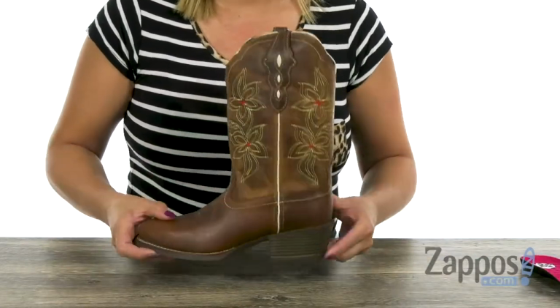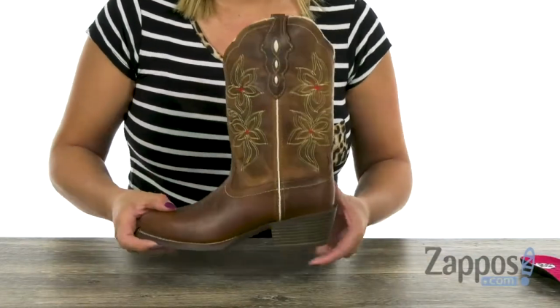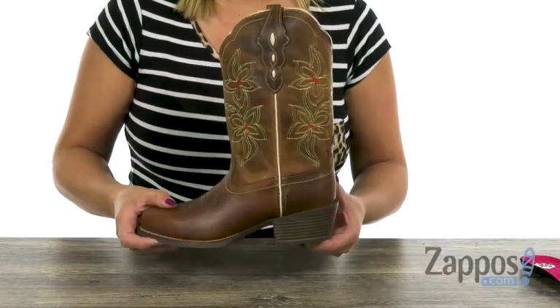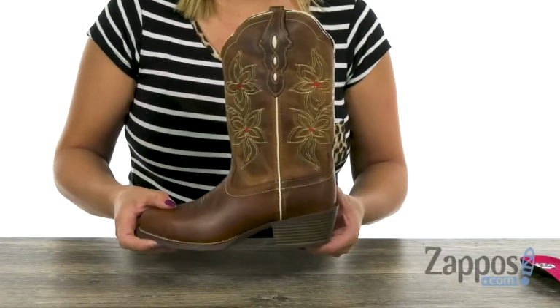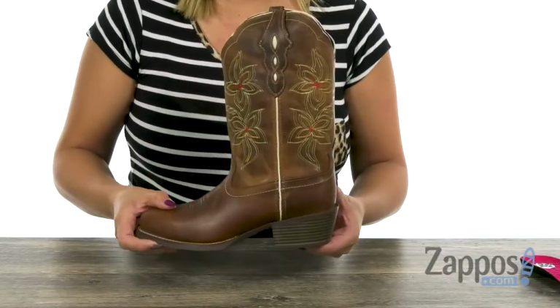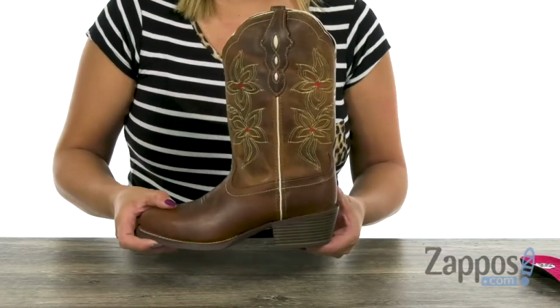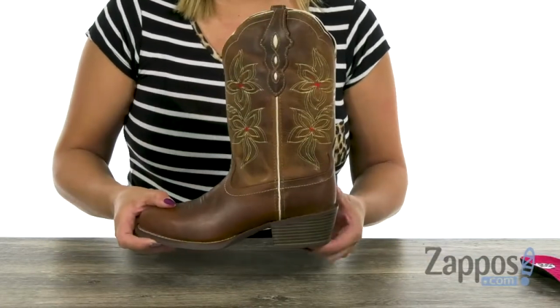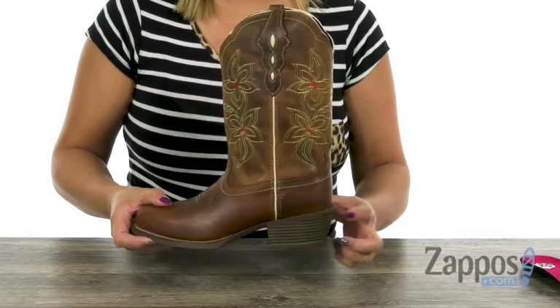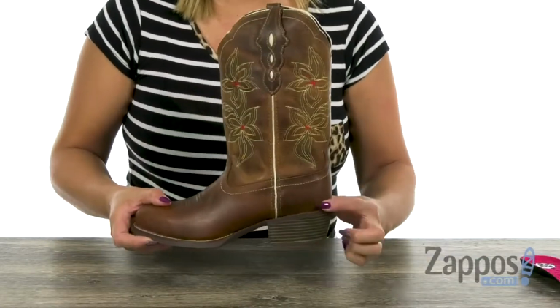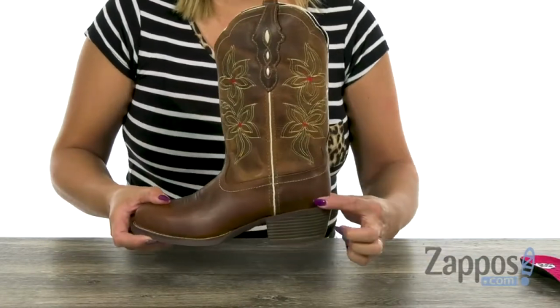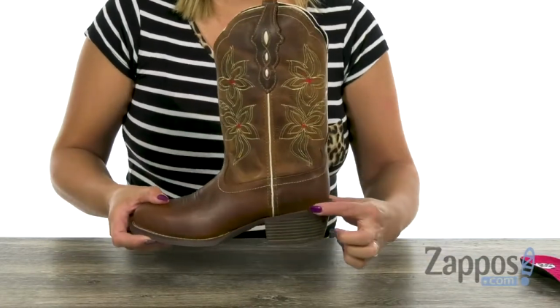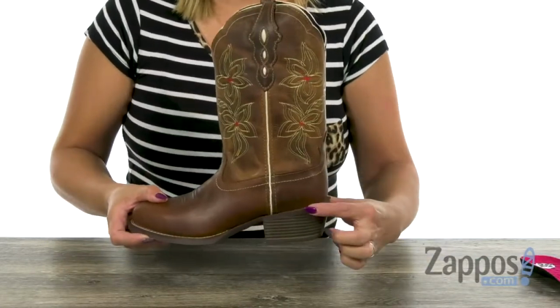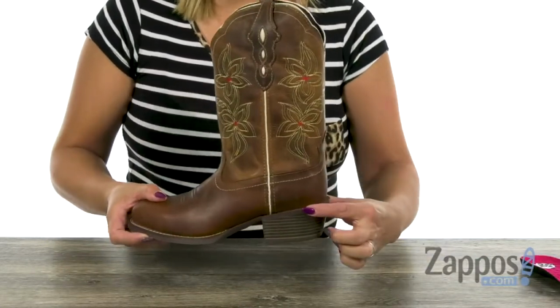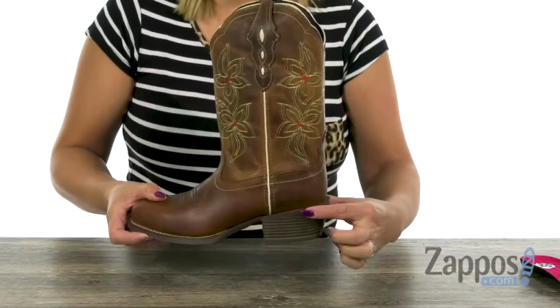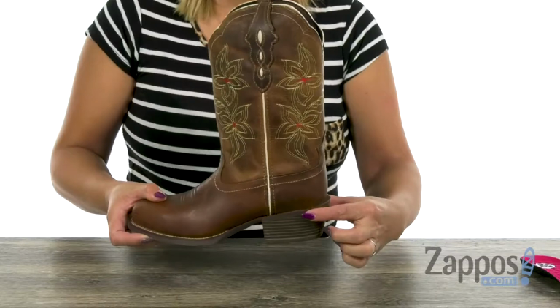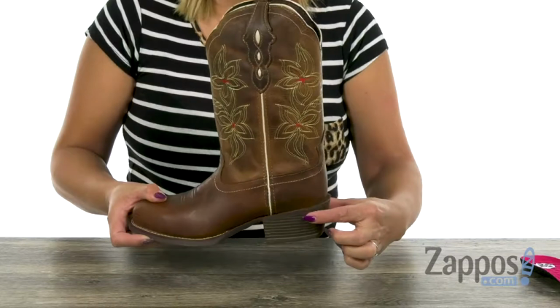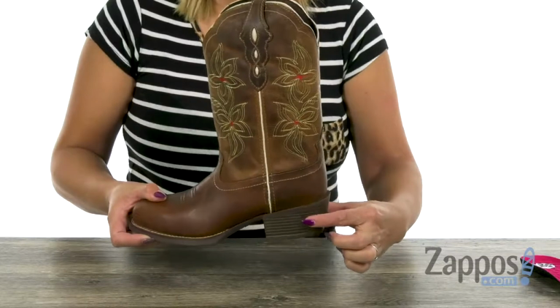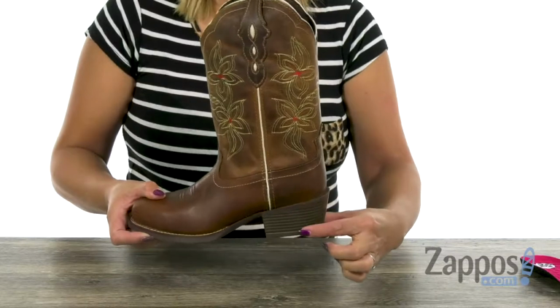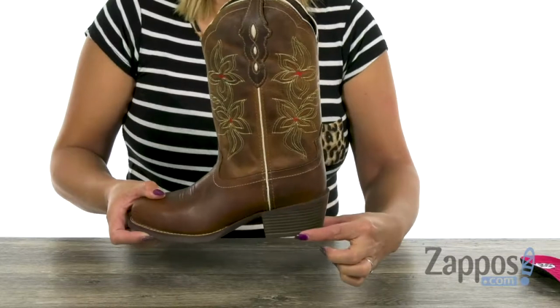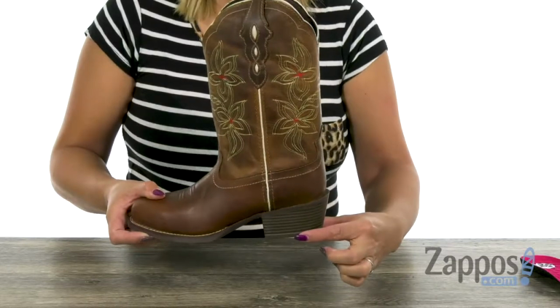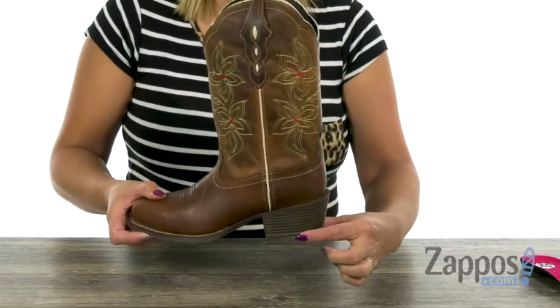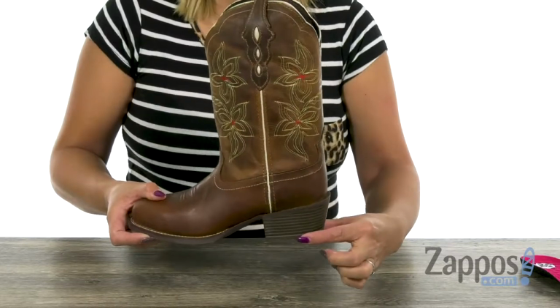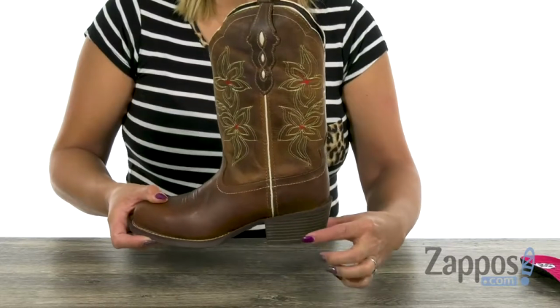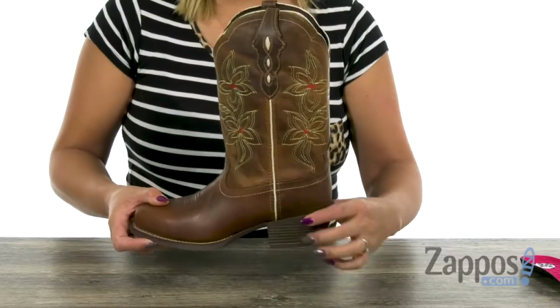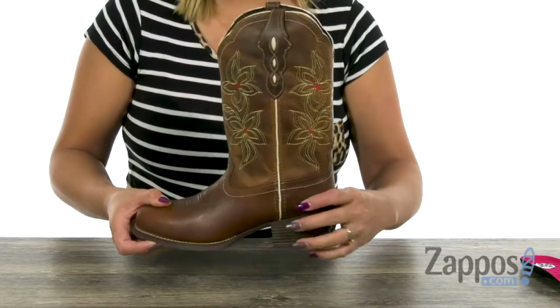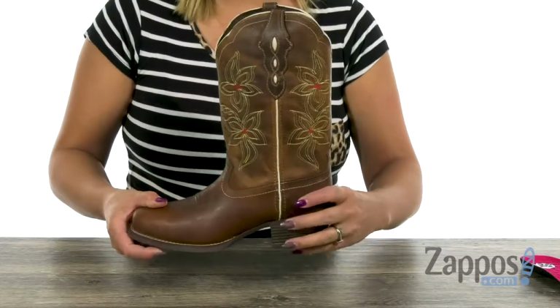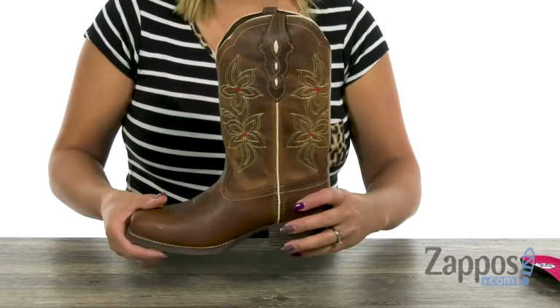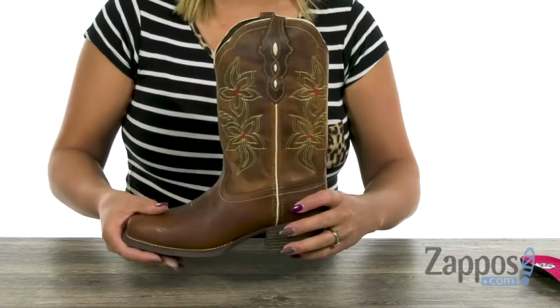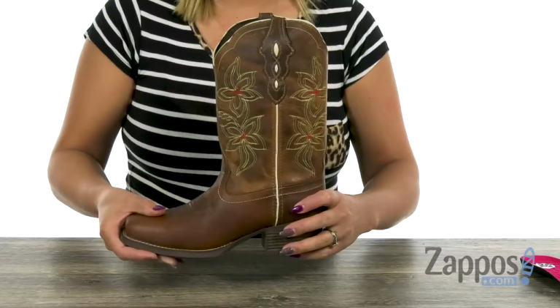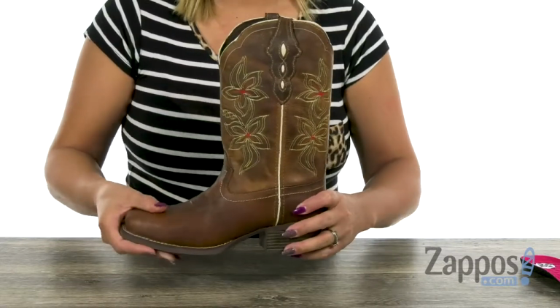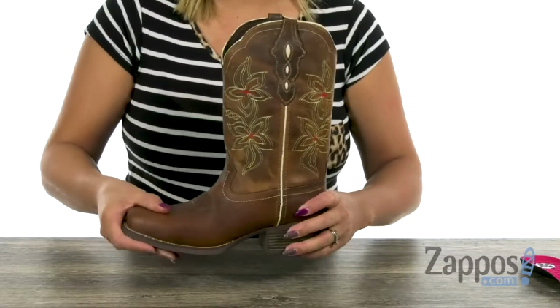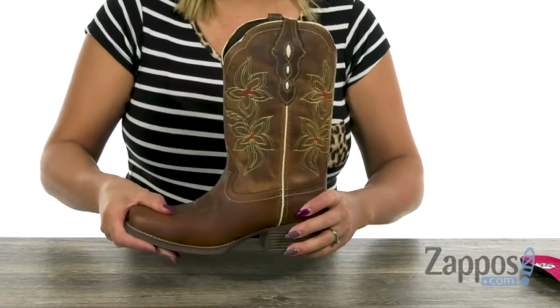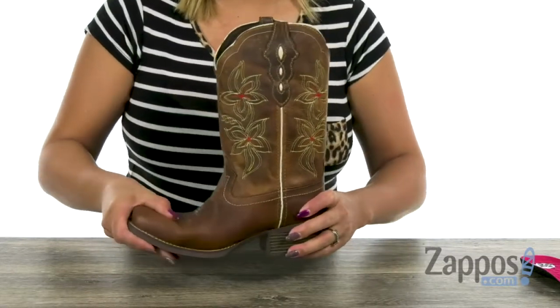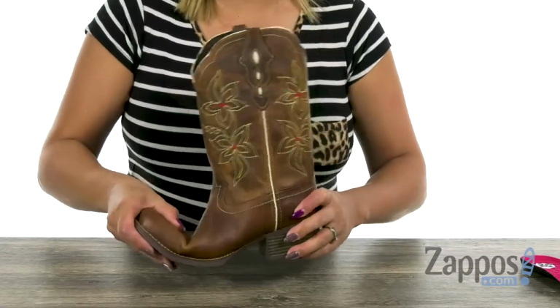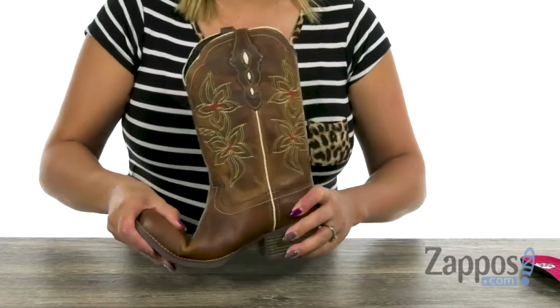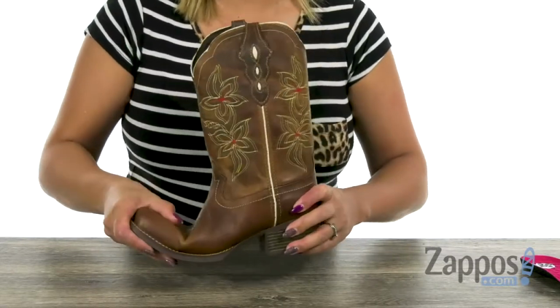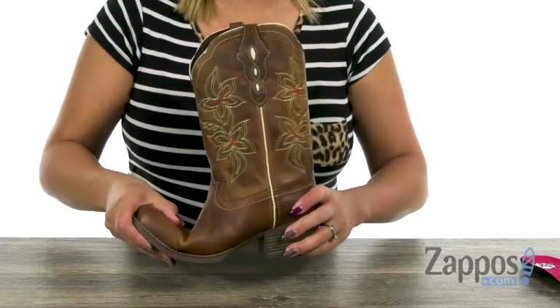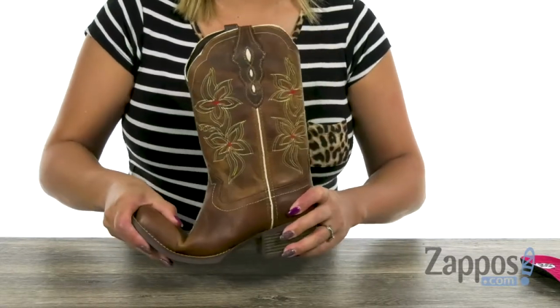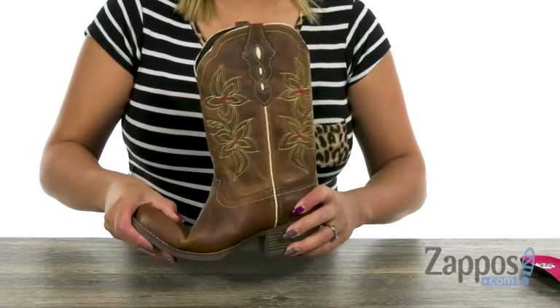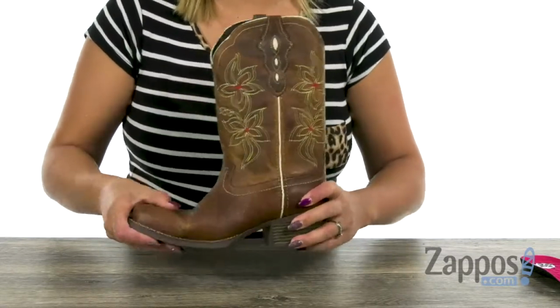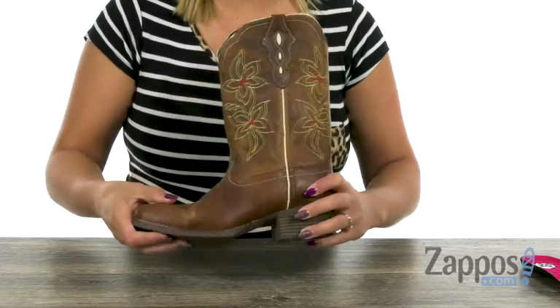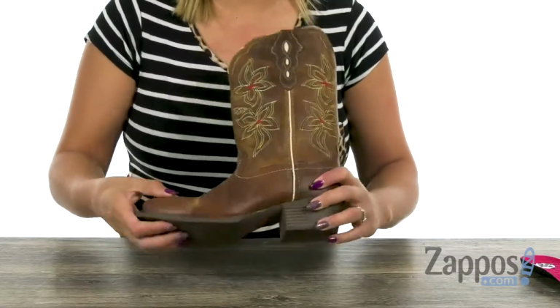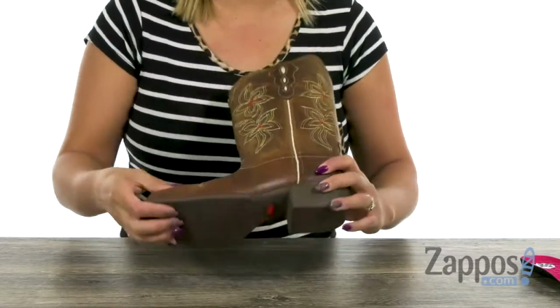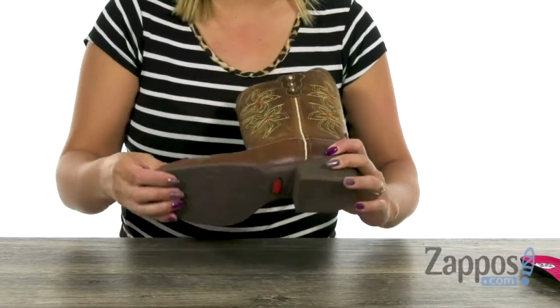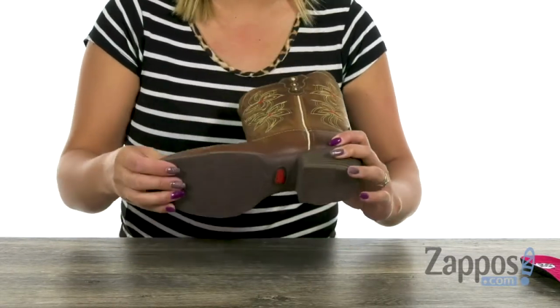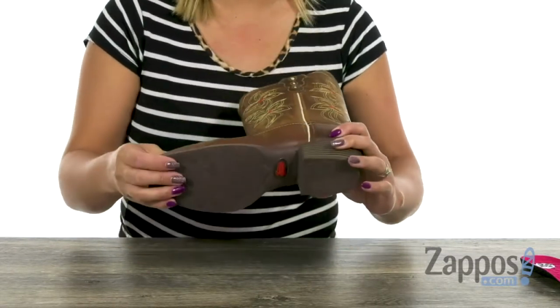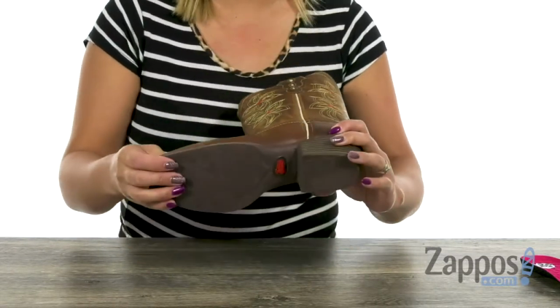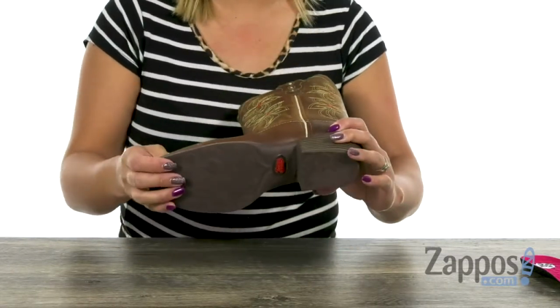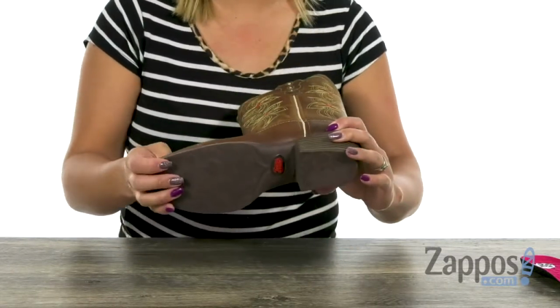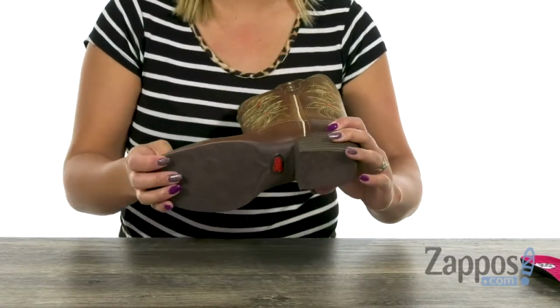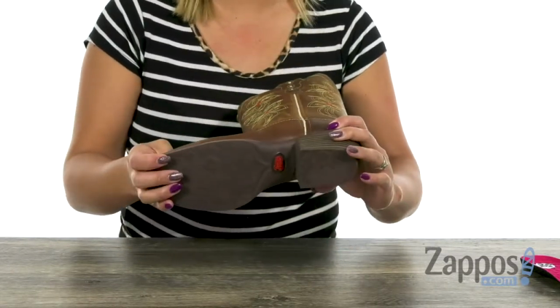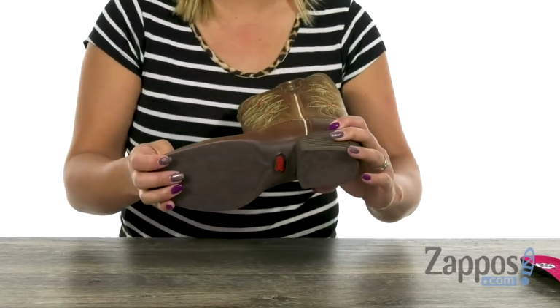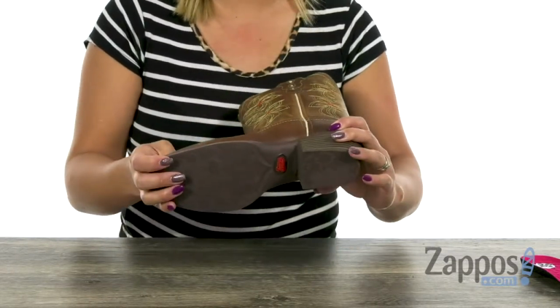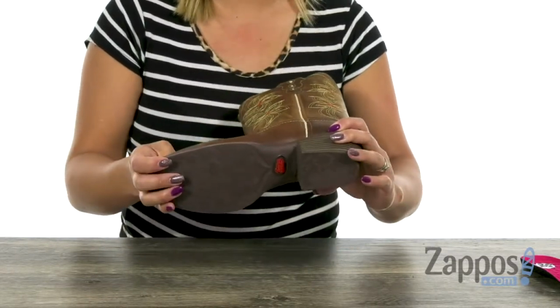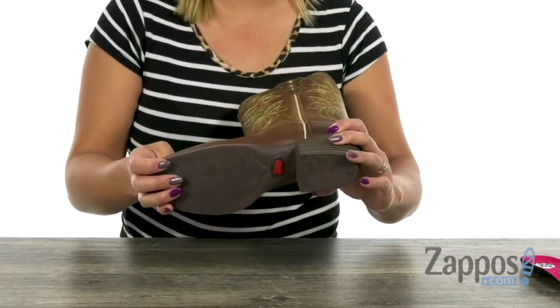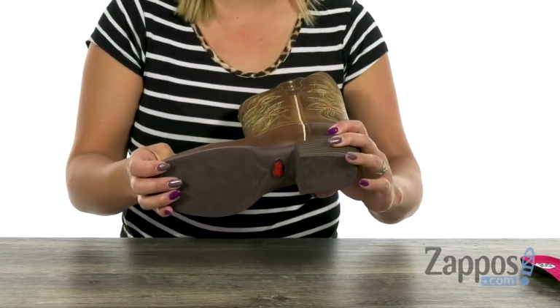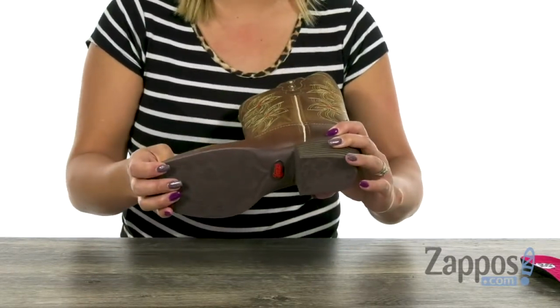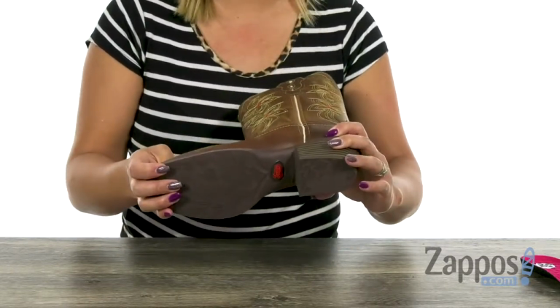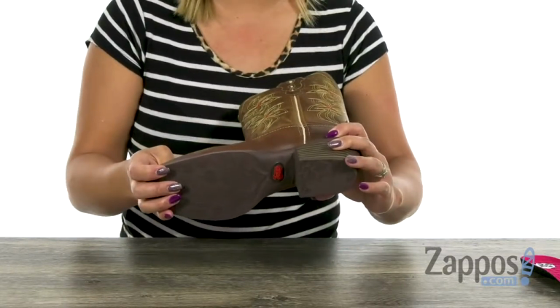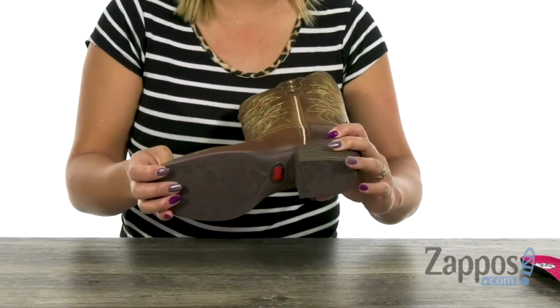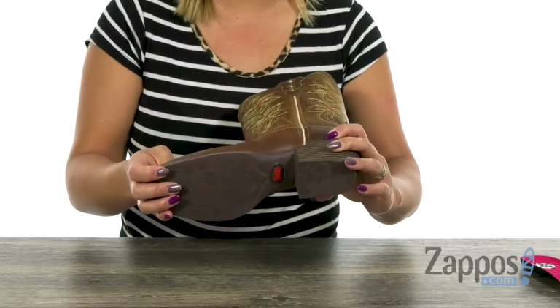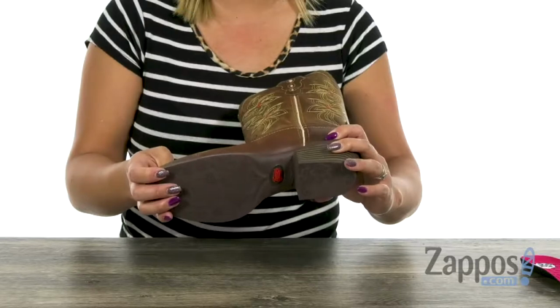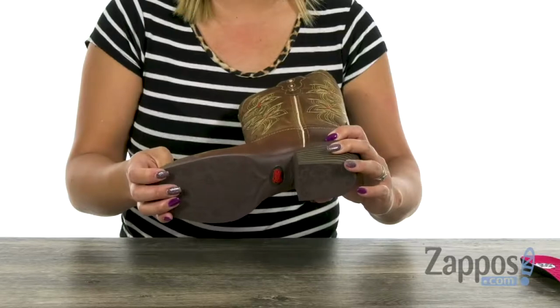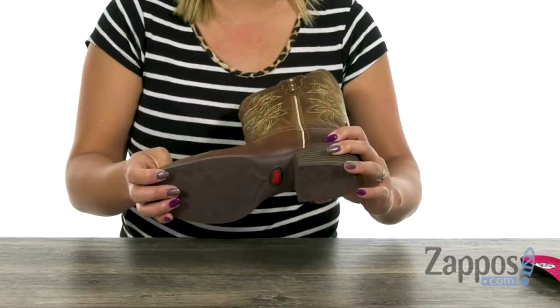You're going to get a lift of one and a half inches with that stacked heel. There's also some flex, and lastly, you have that durable rubber outsole.